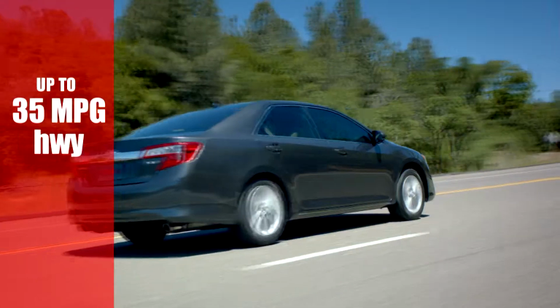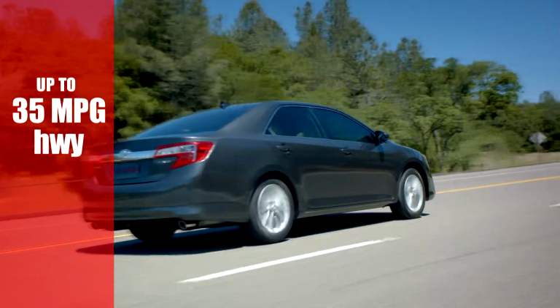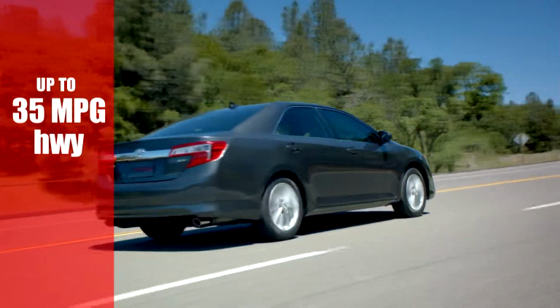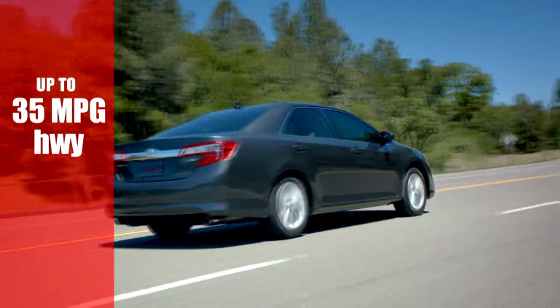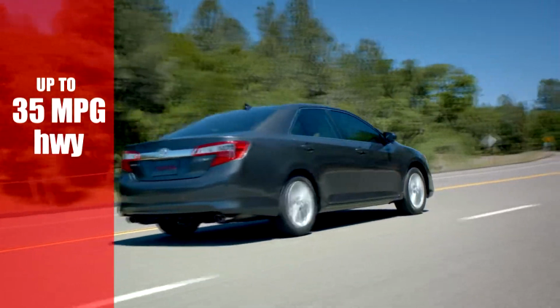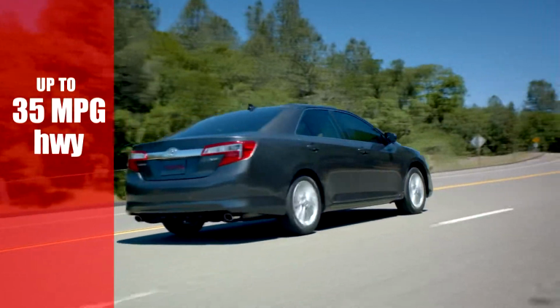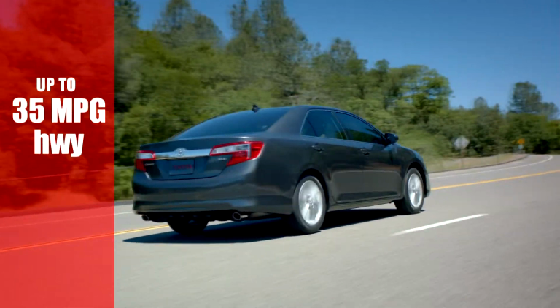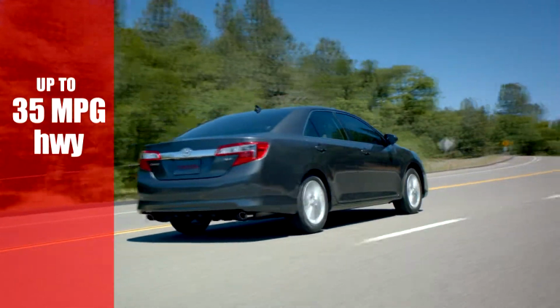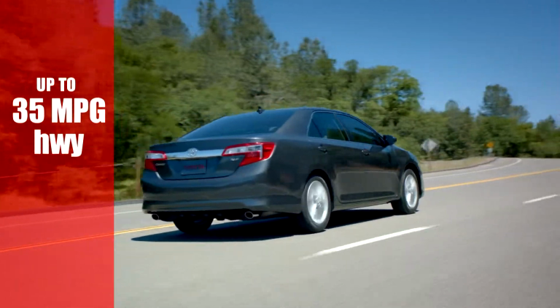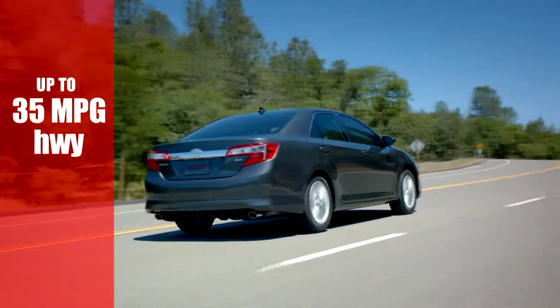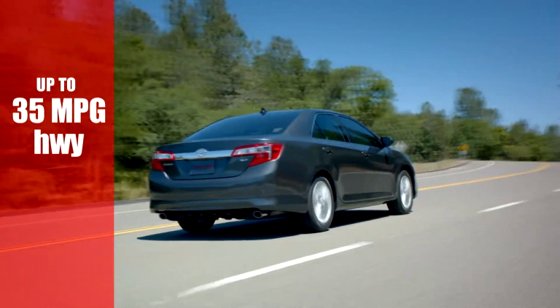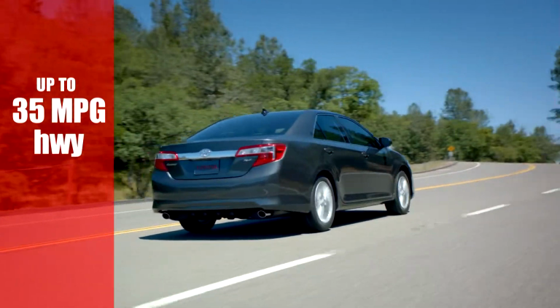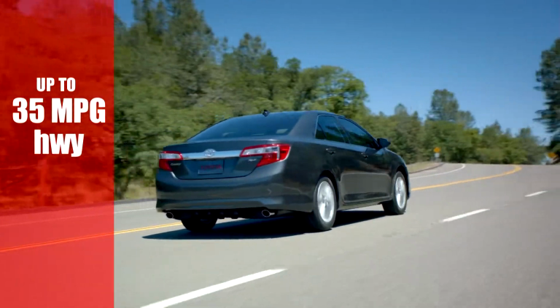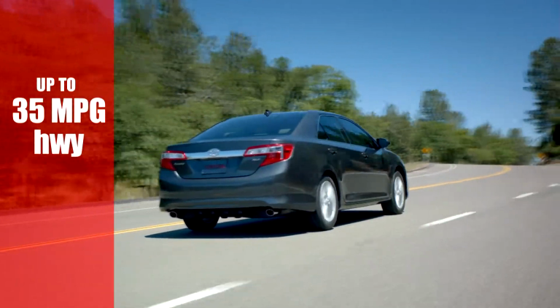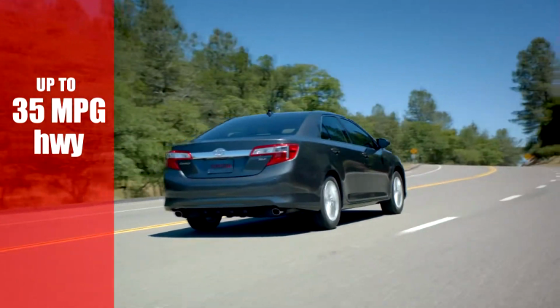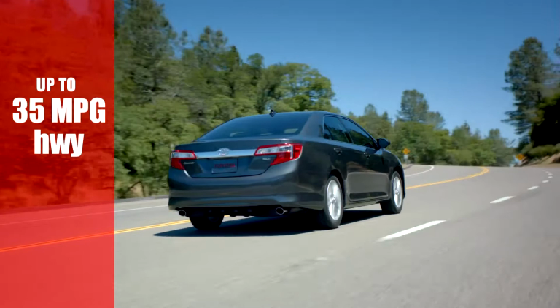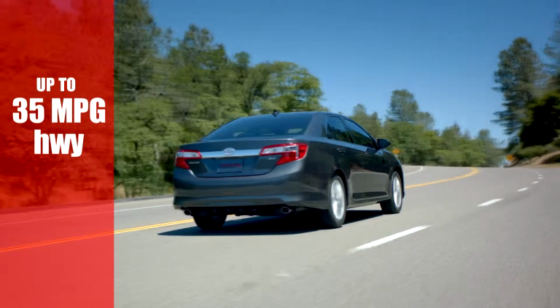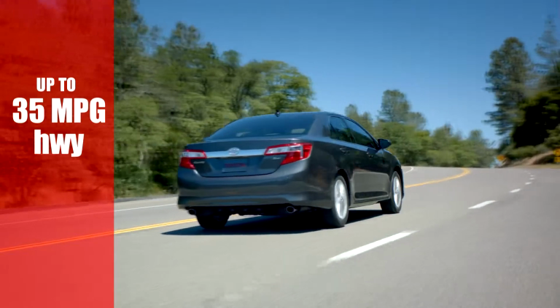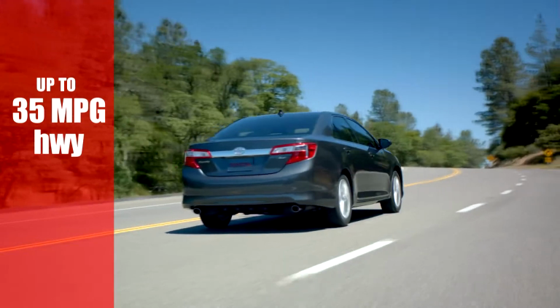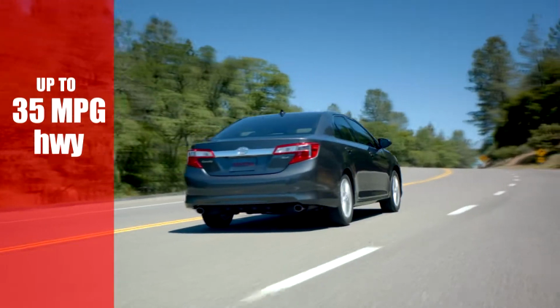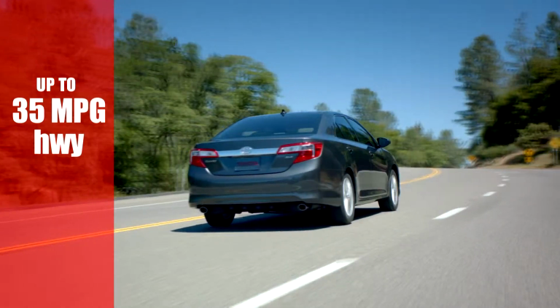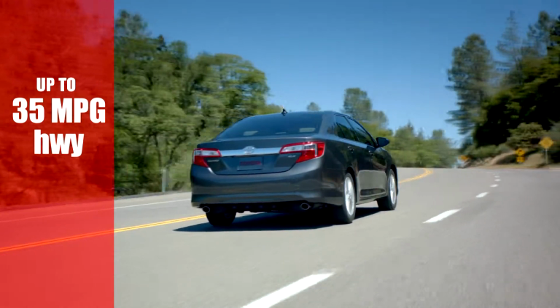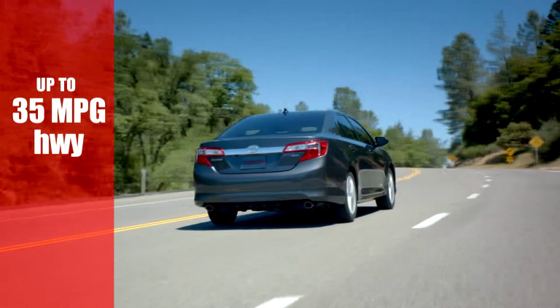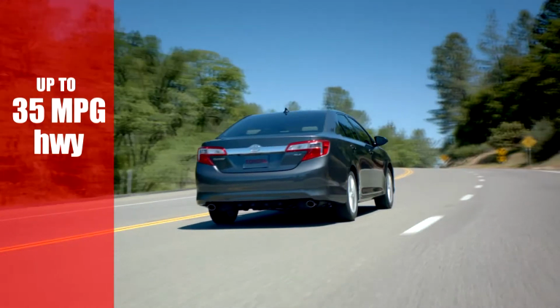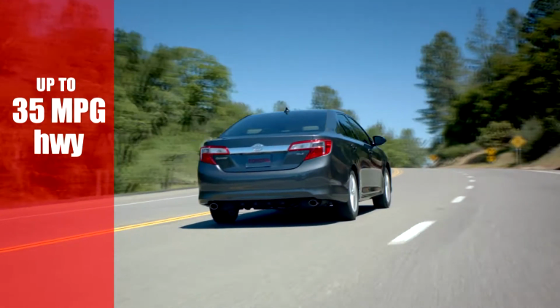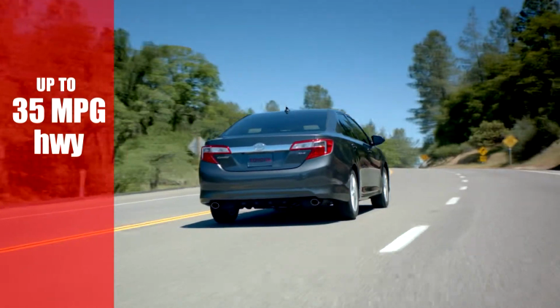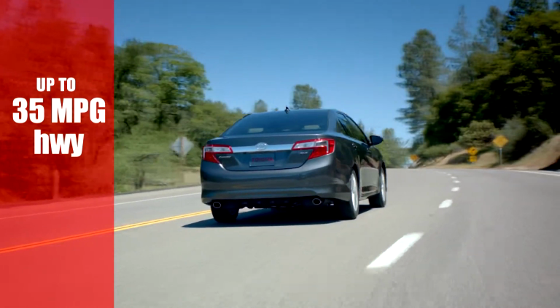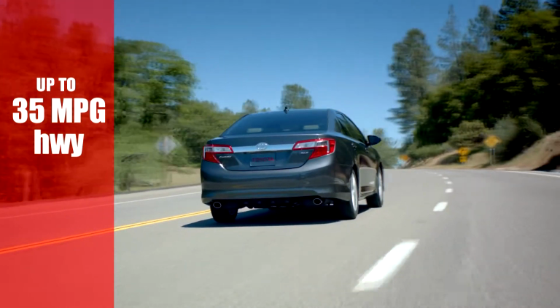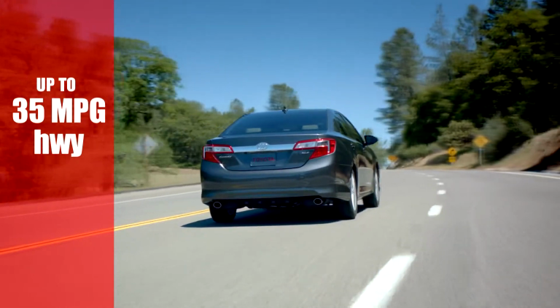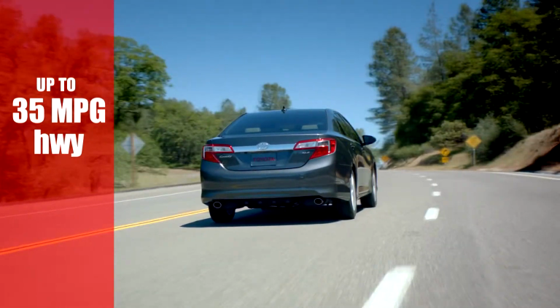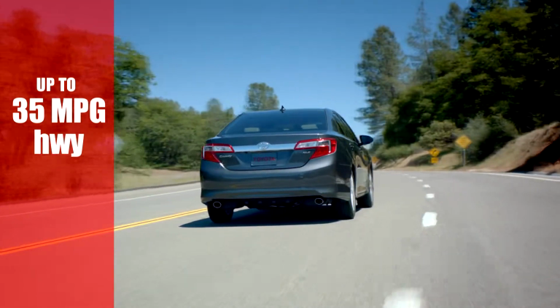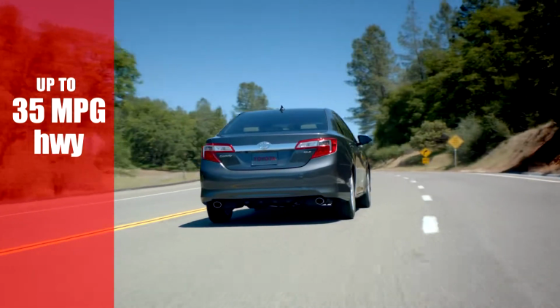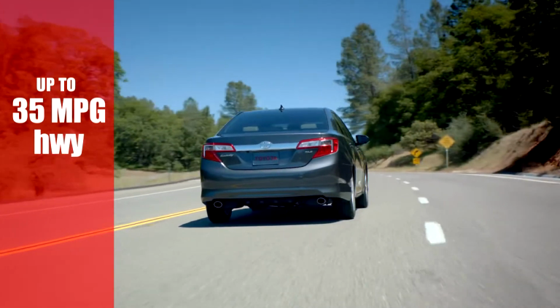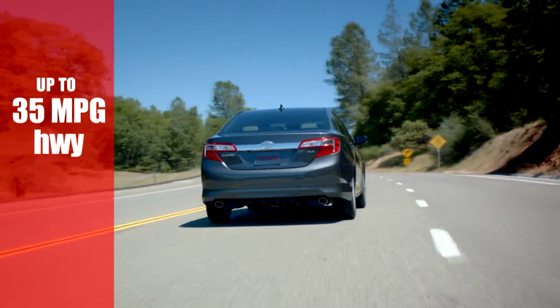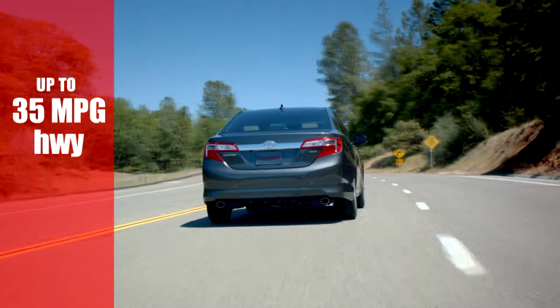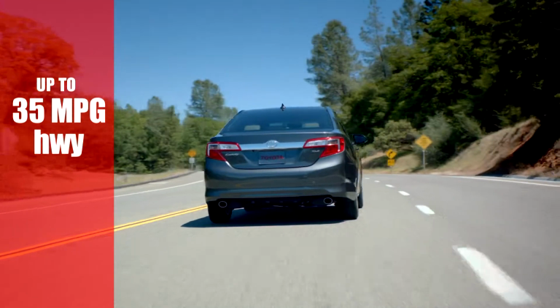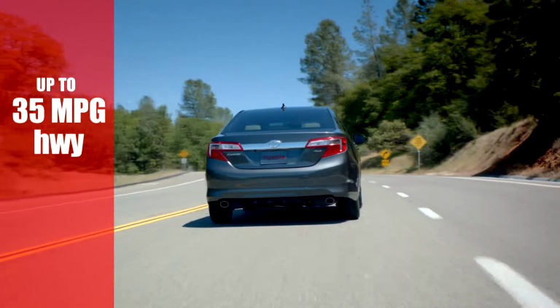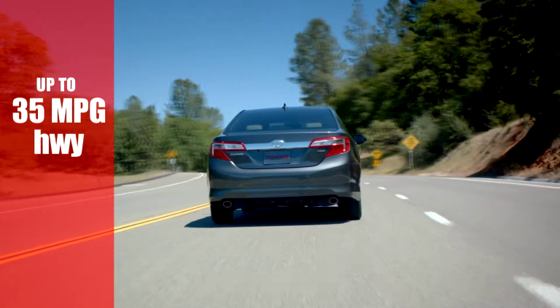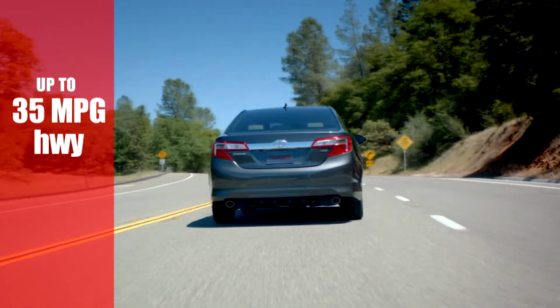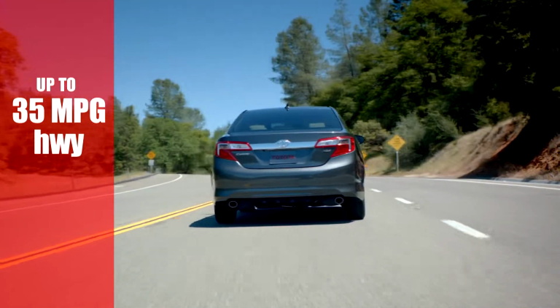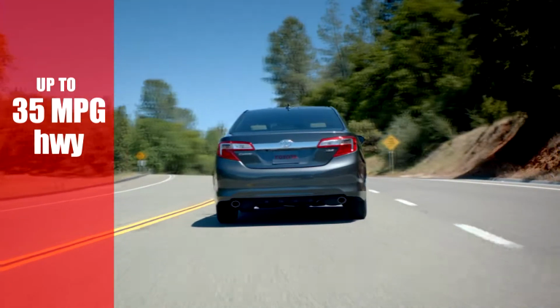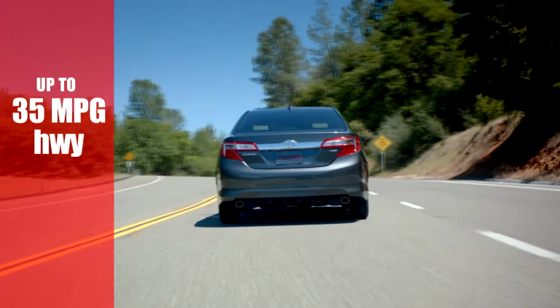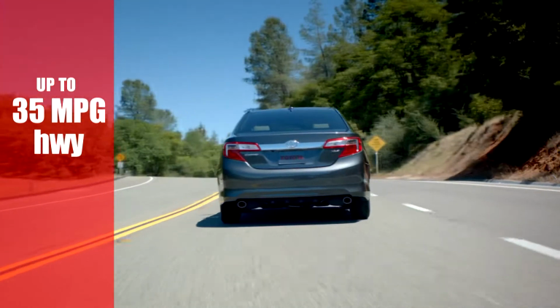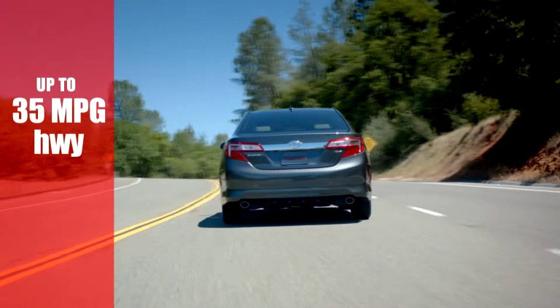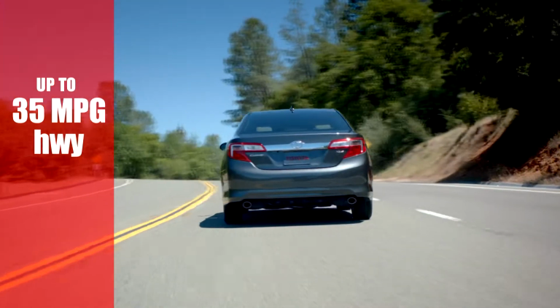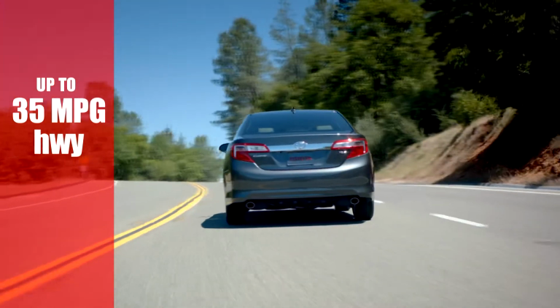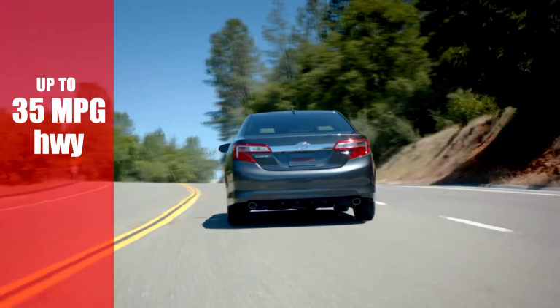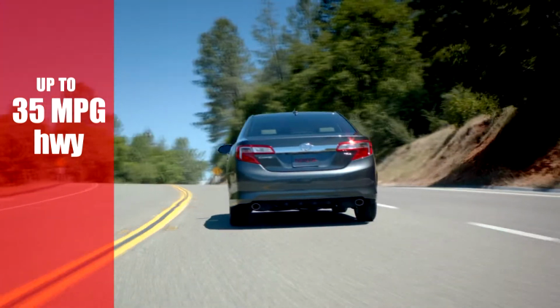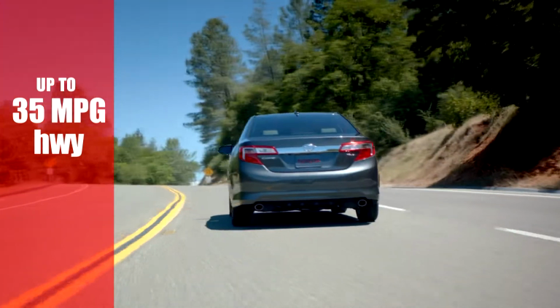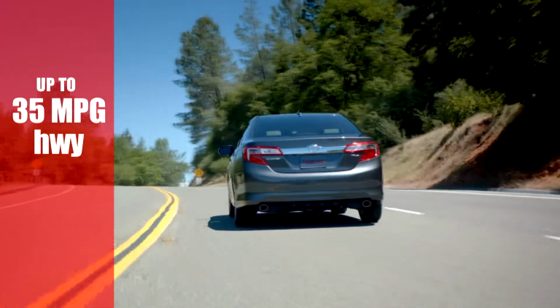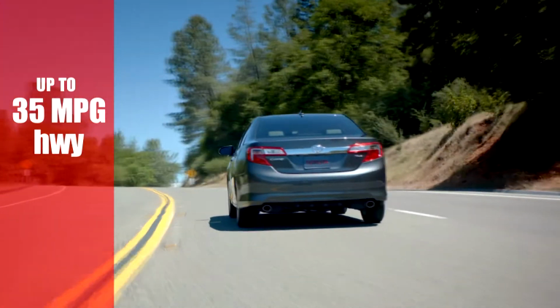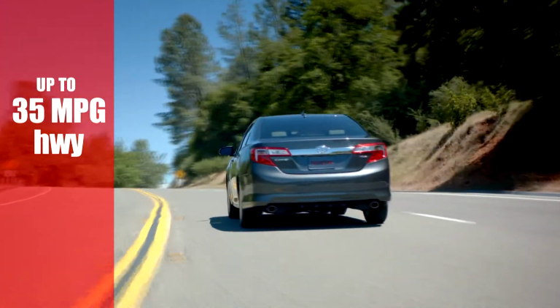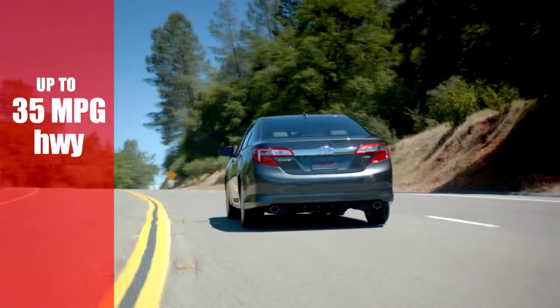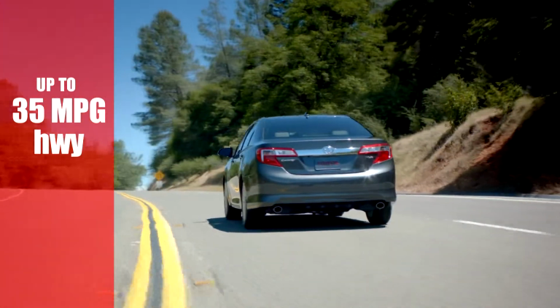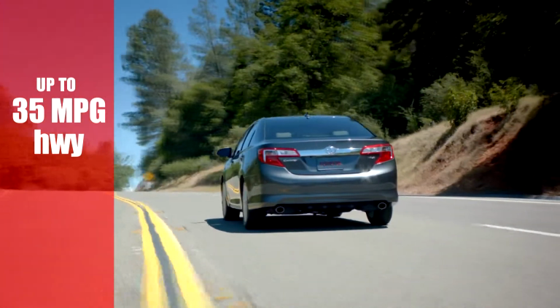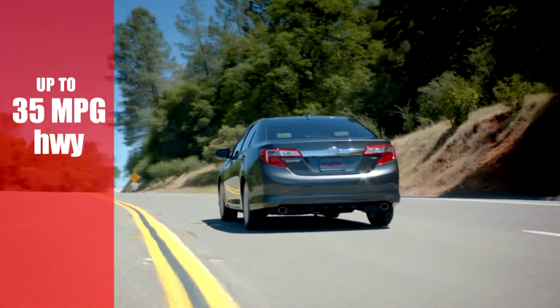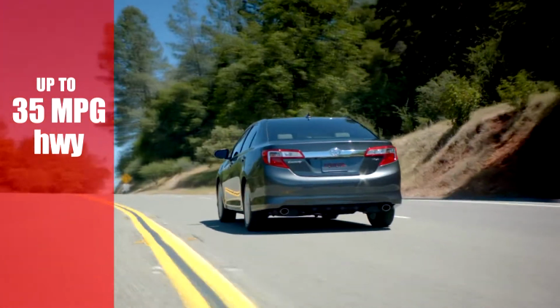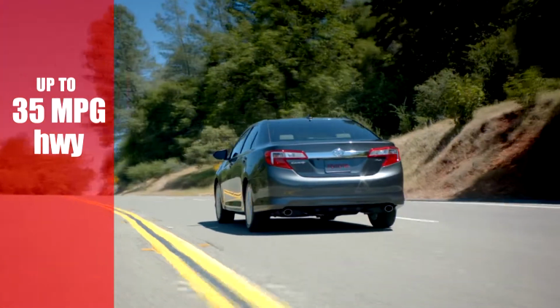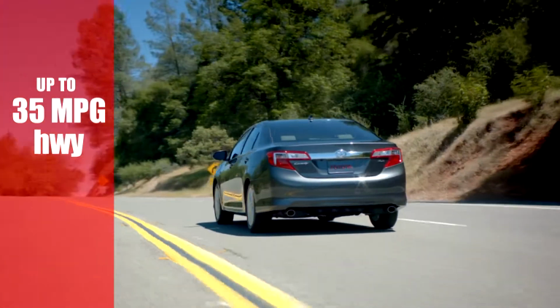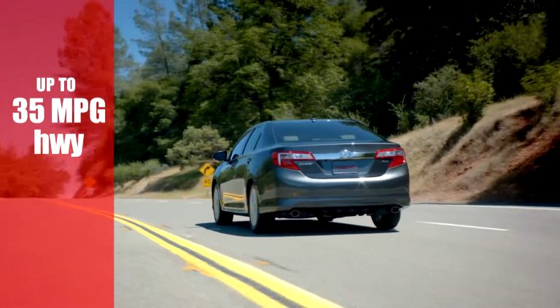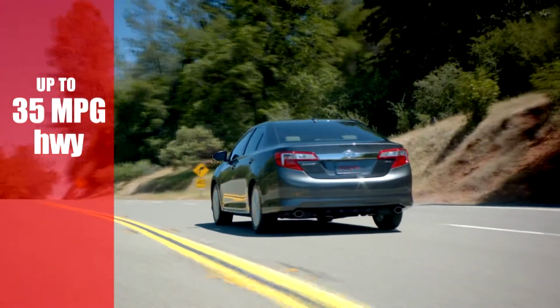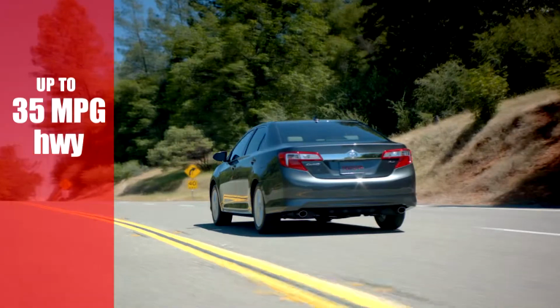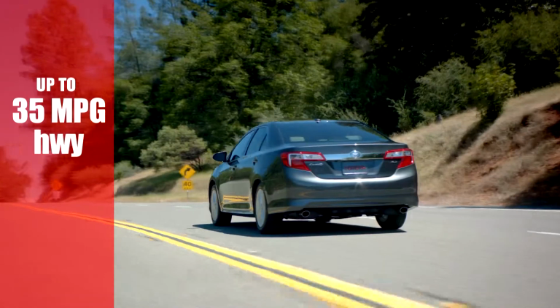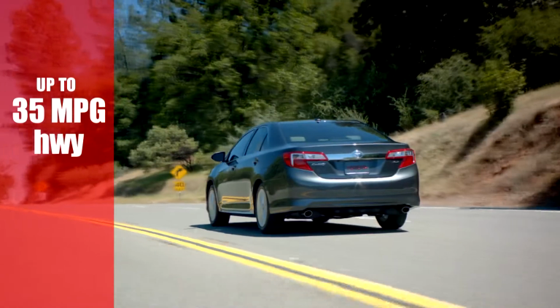Another legendary feature is obviously fuel economy, and Camry delivers with up to 35 miles per gallon highway and 25 city.